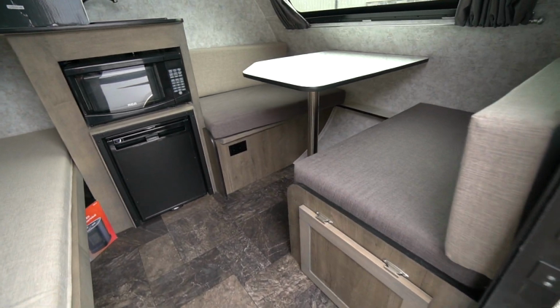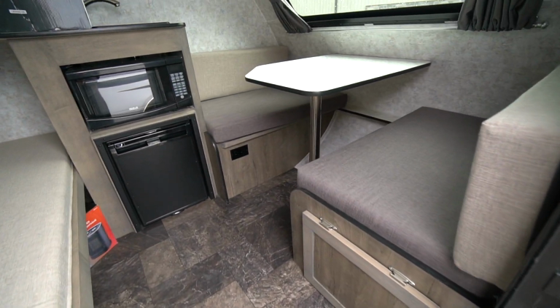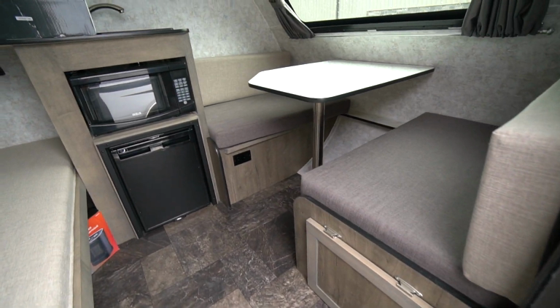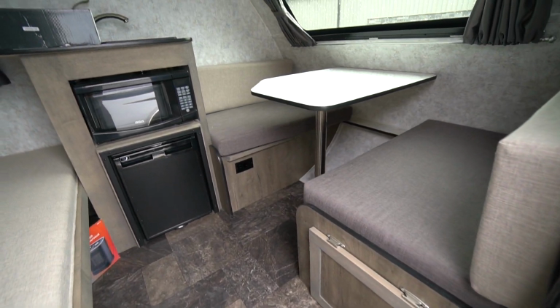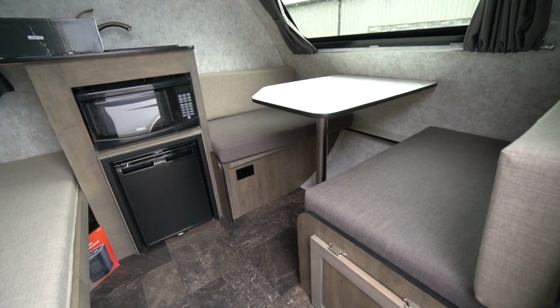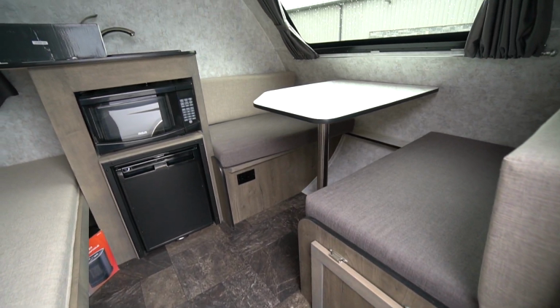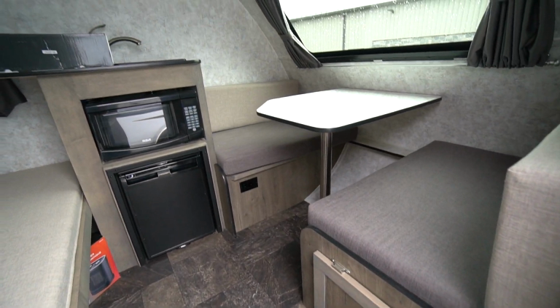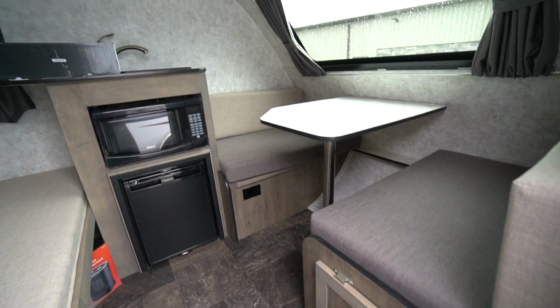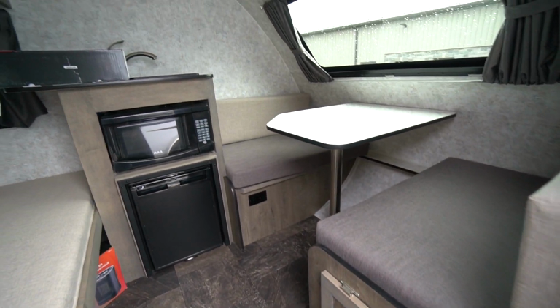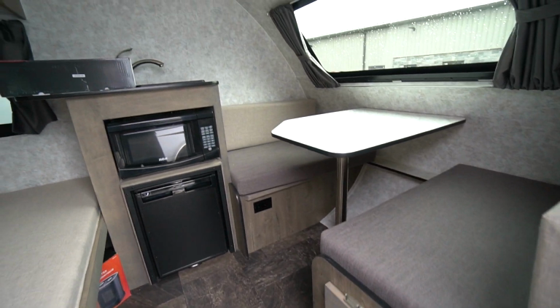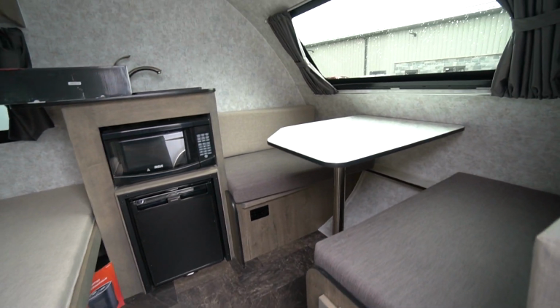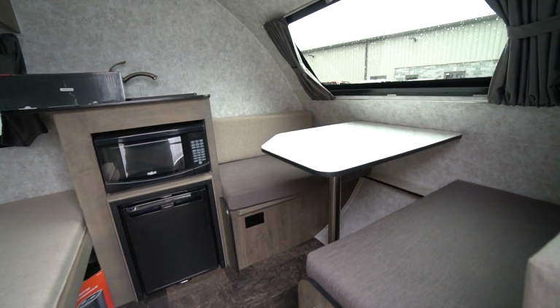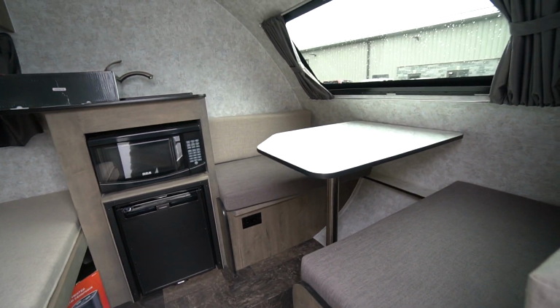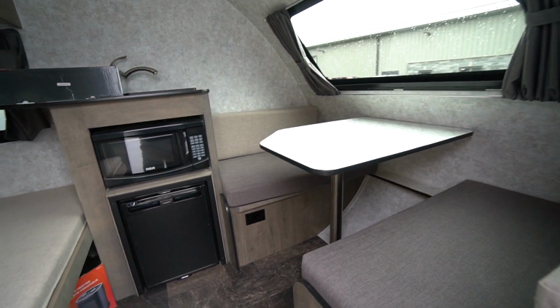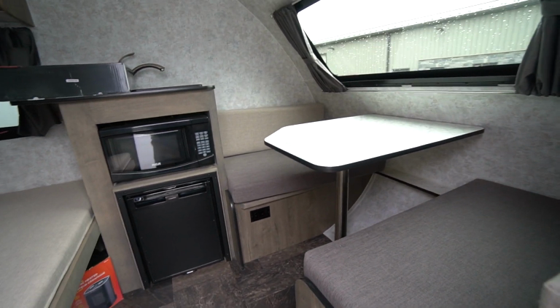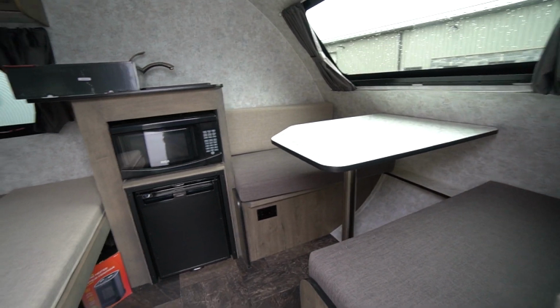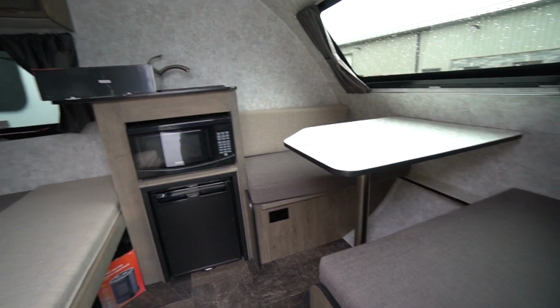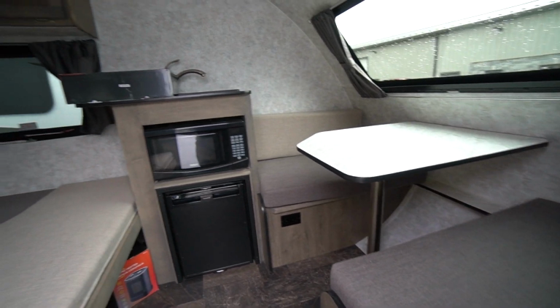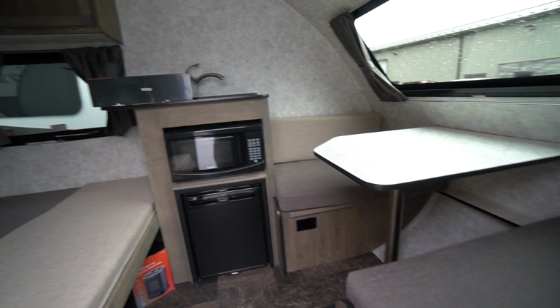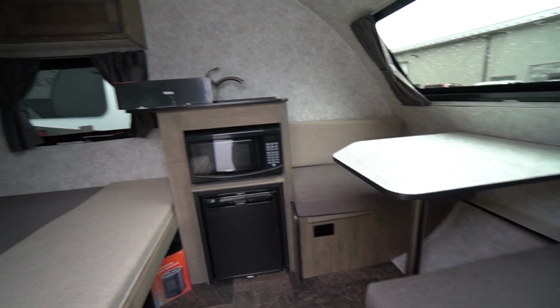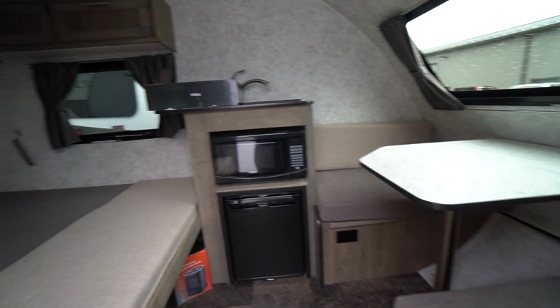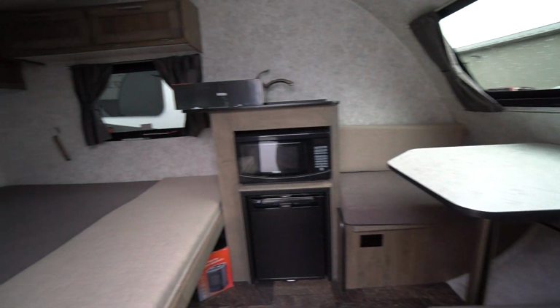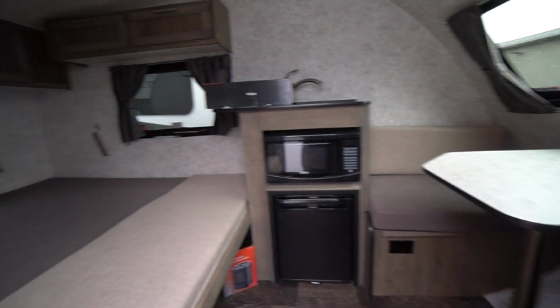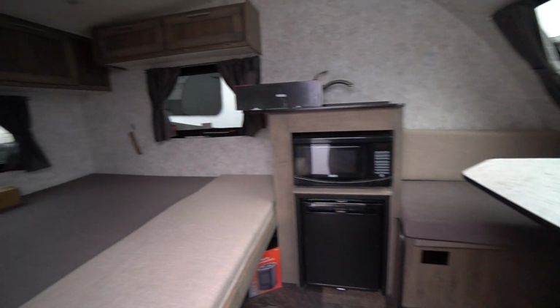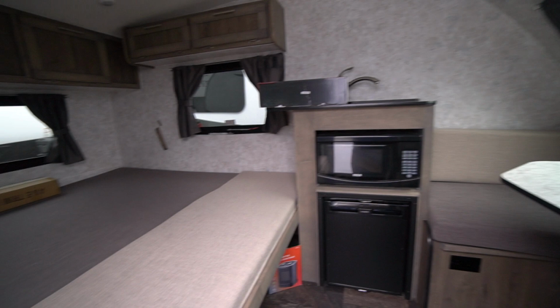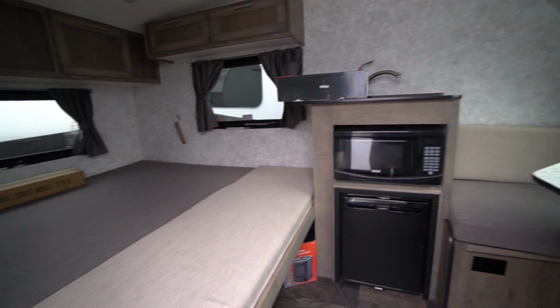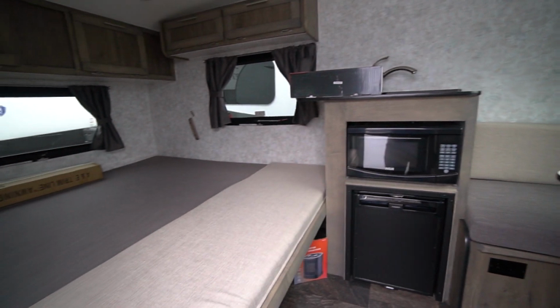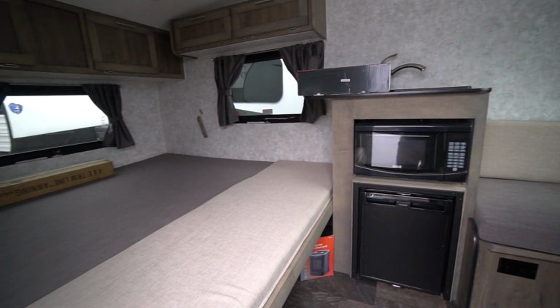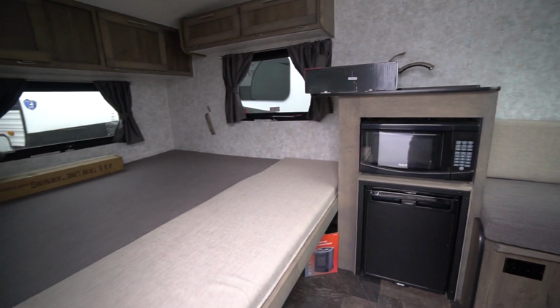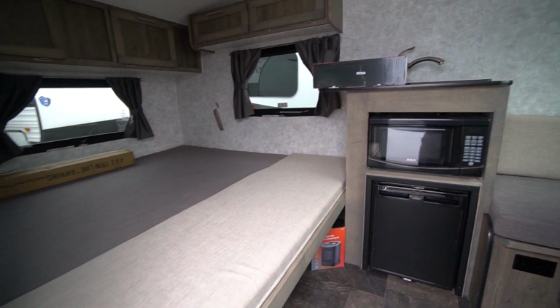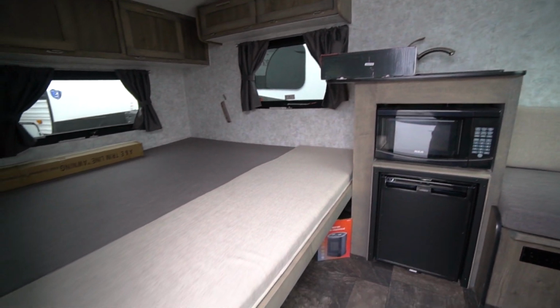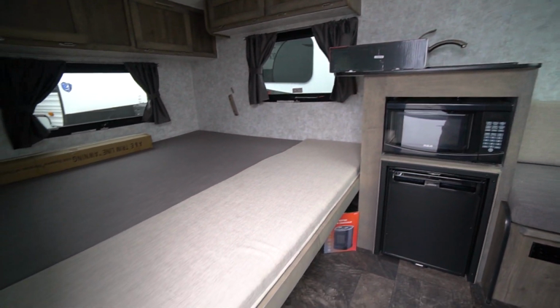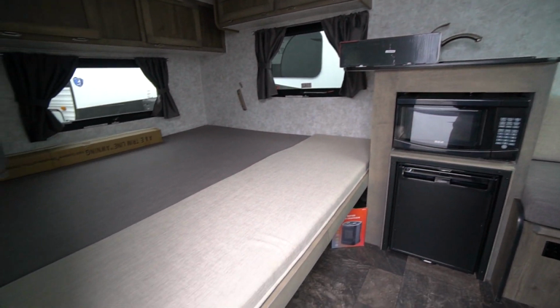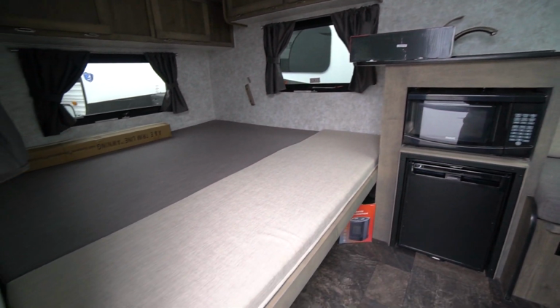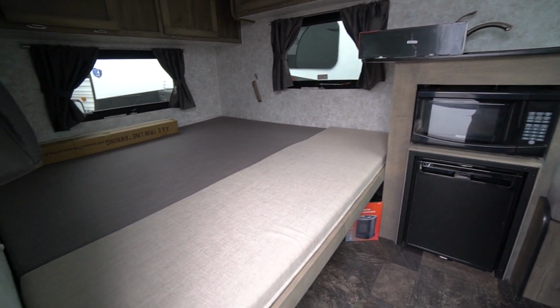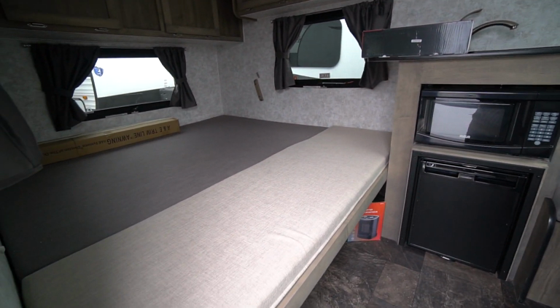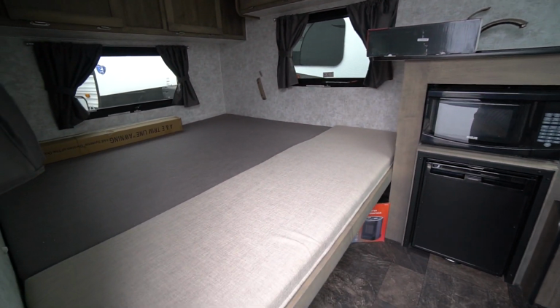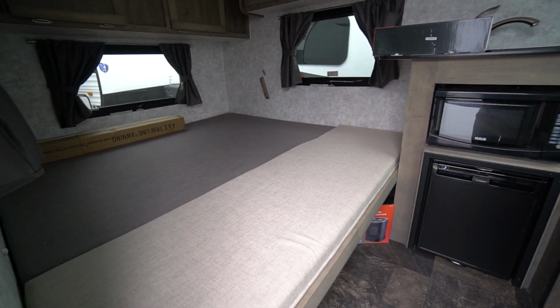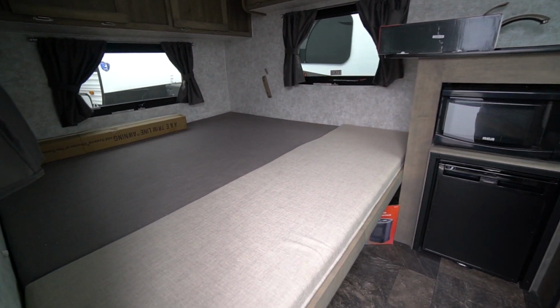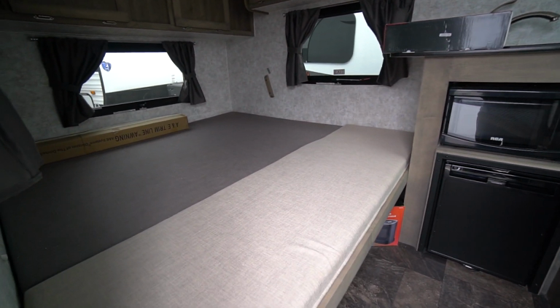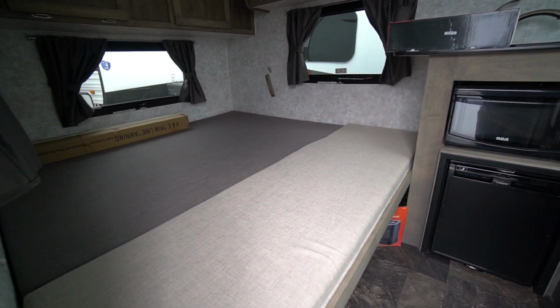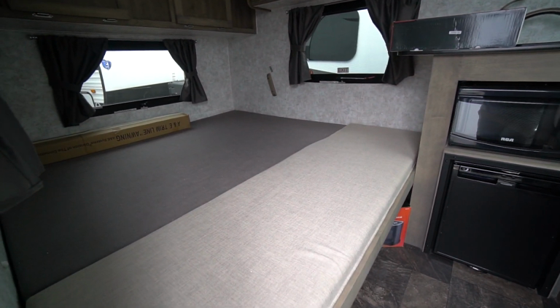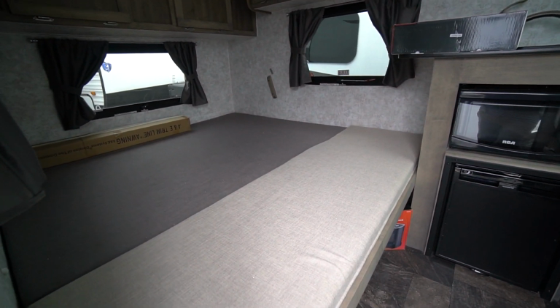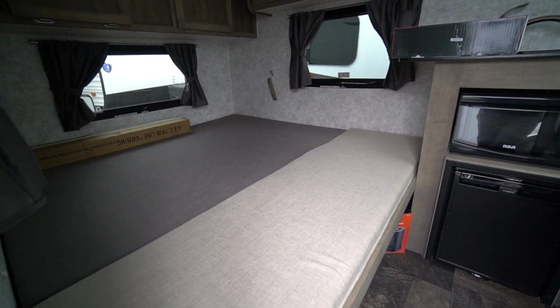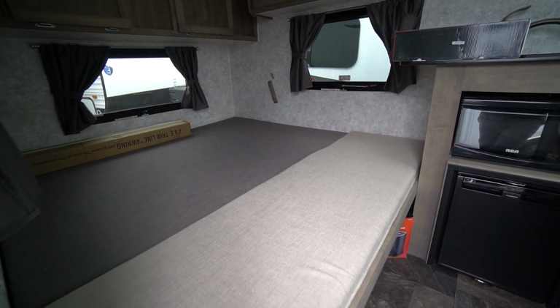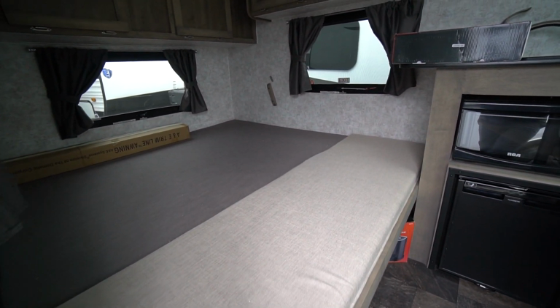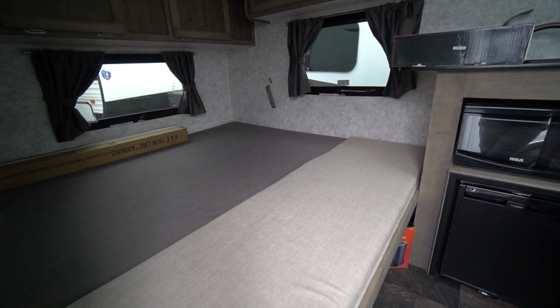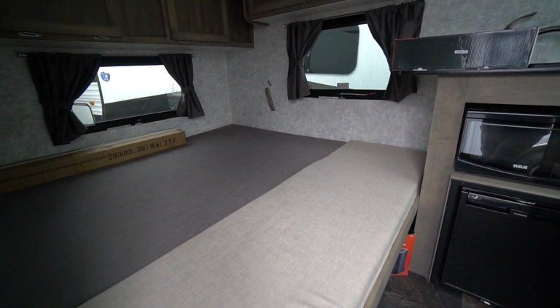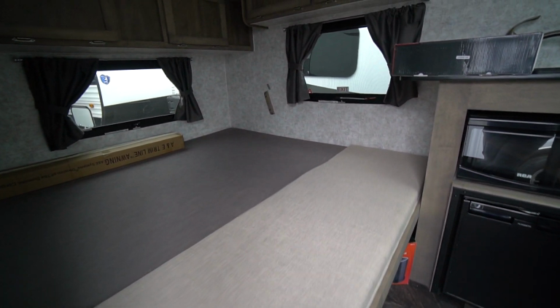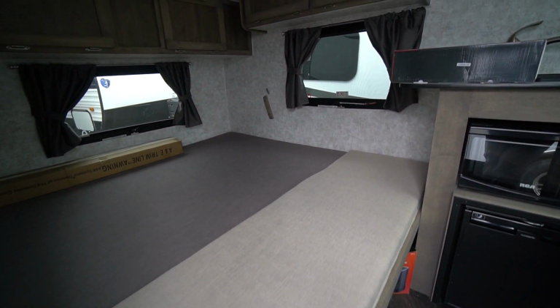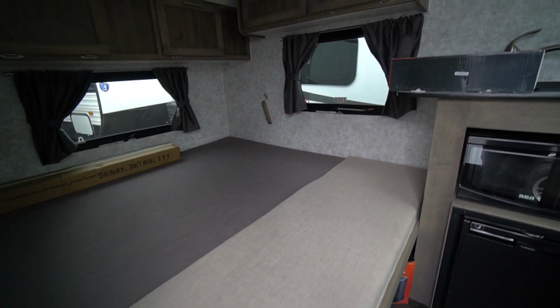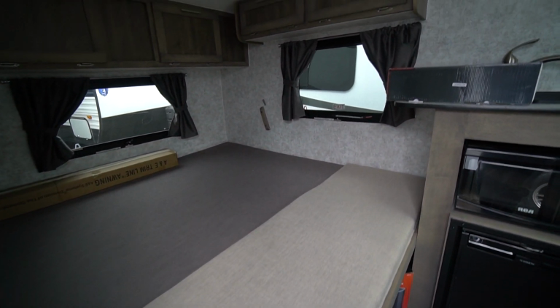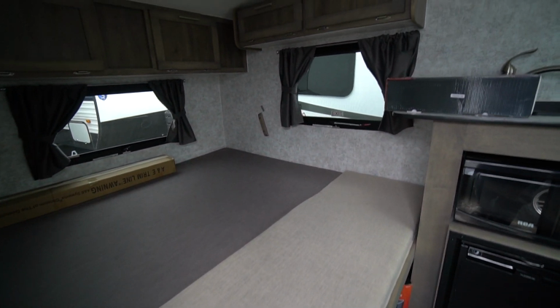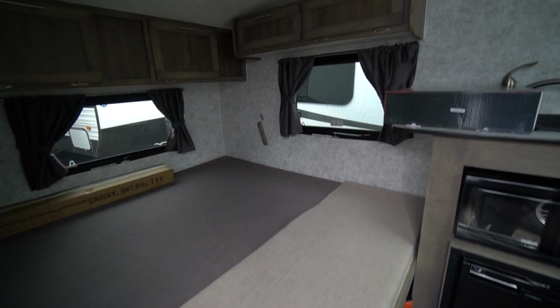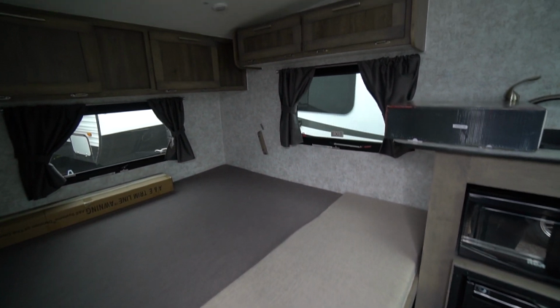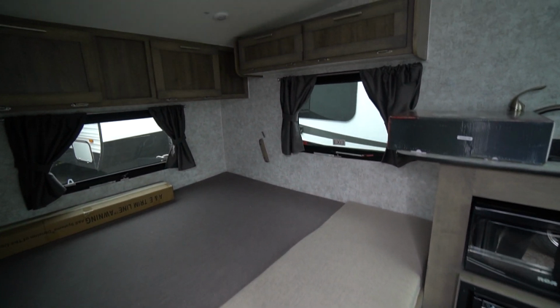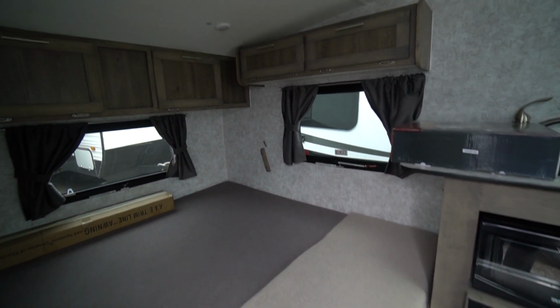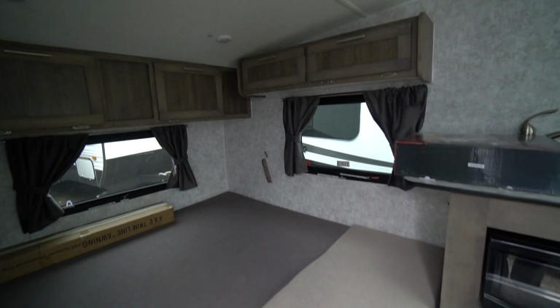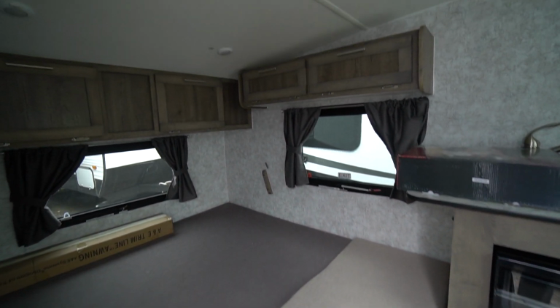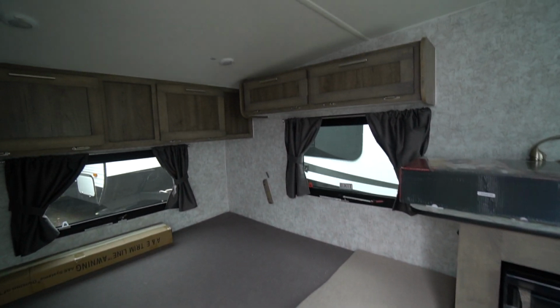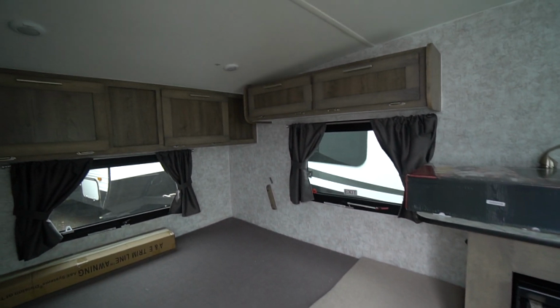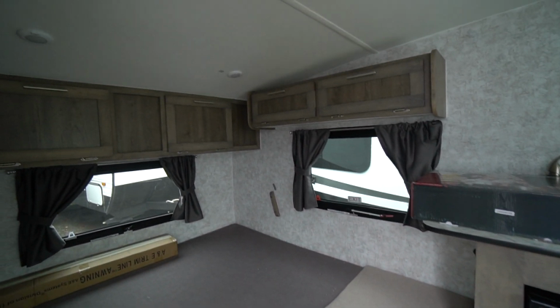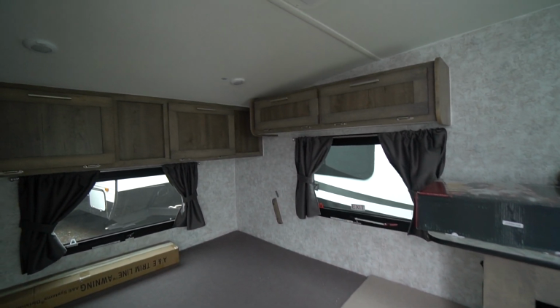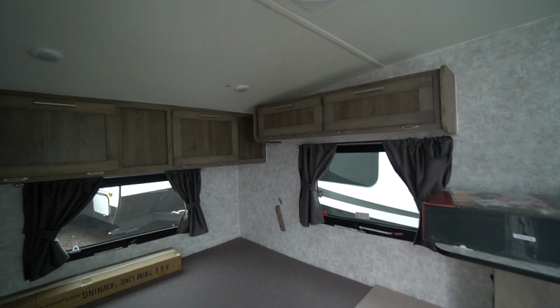It's a nice three-person camper with a dinette in the front. There's a big bed in the back that can push back into a bench, and some storage up above.